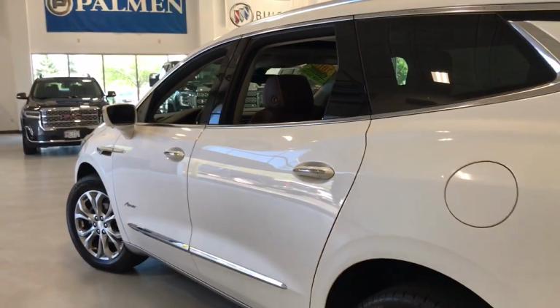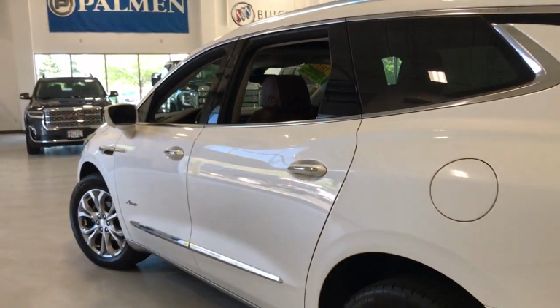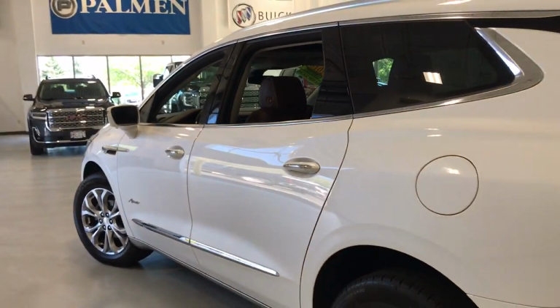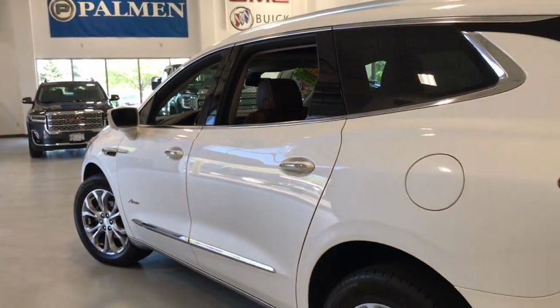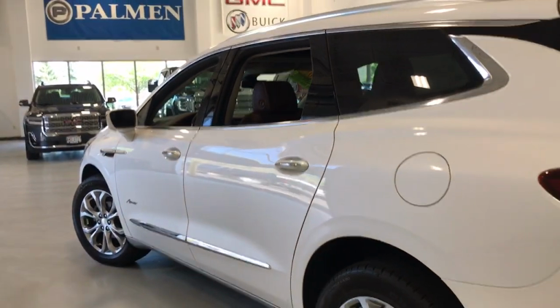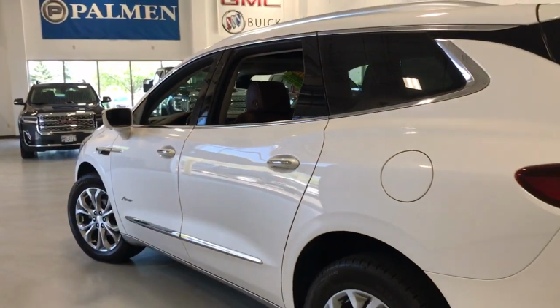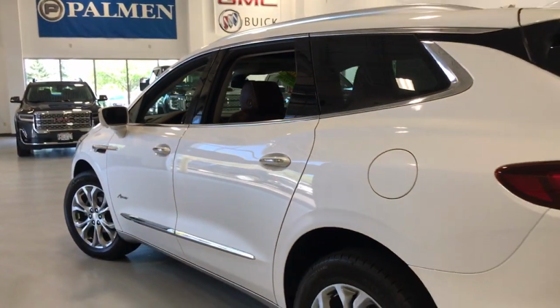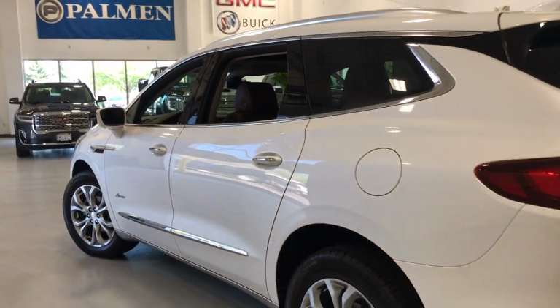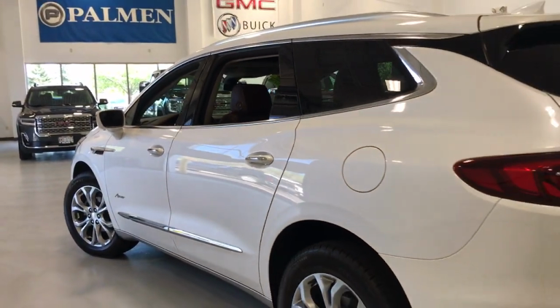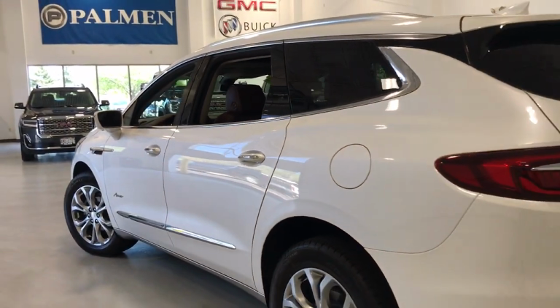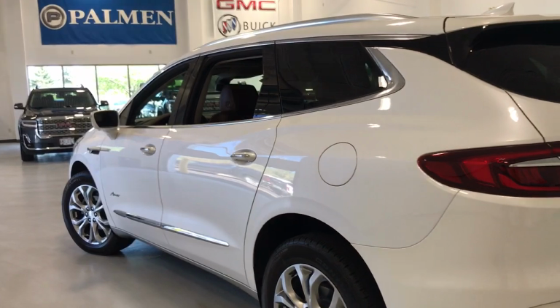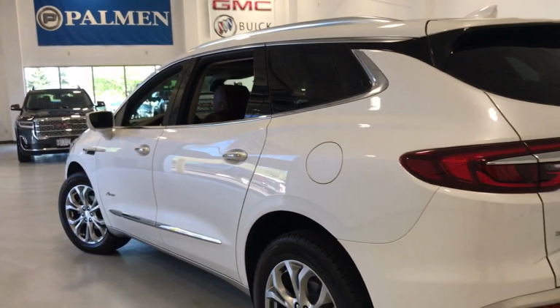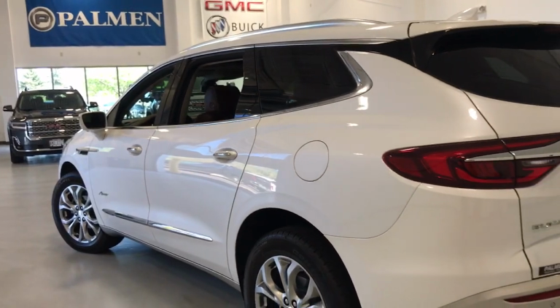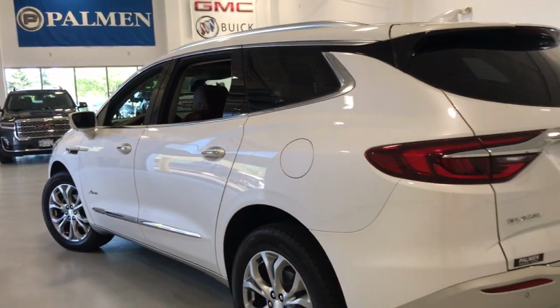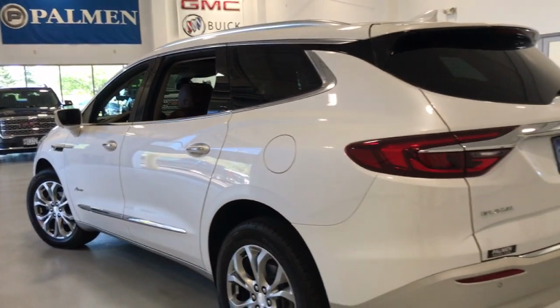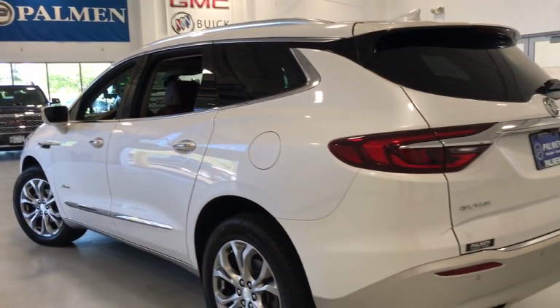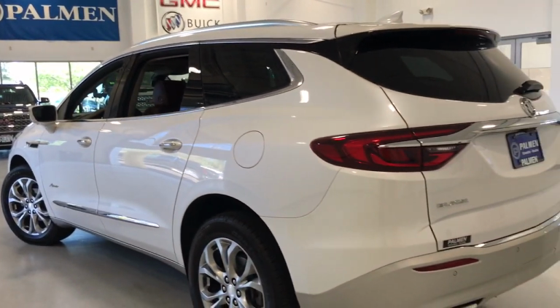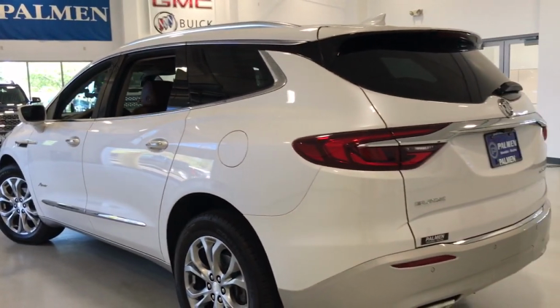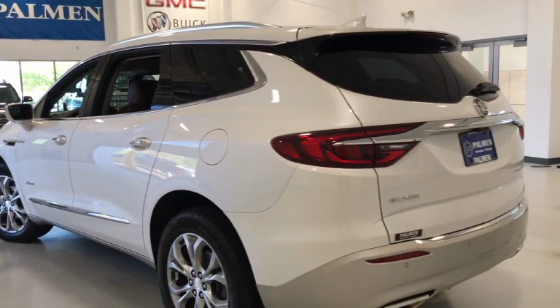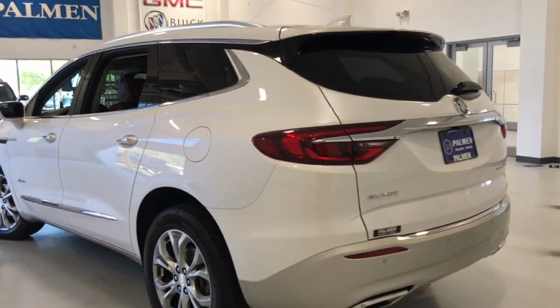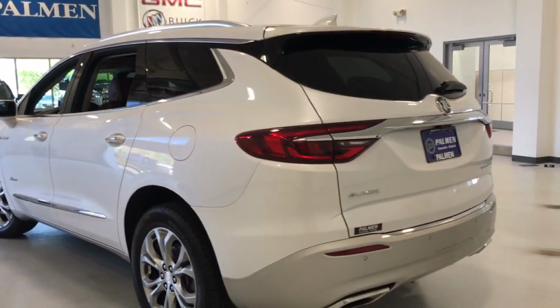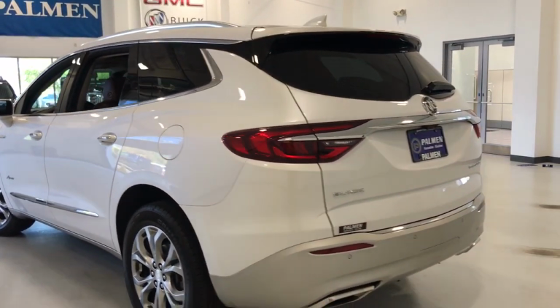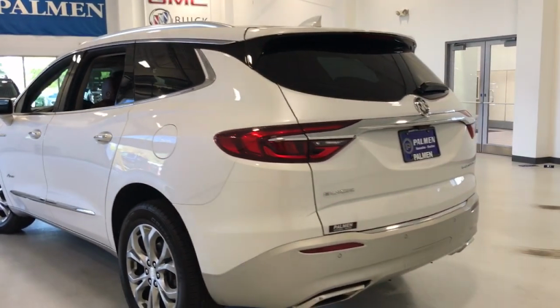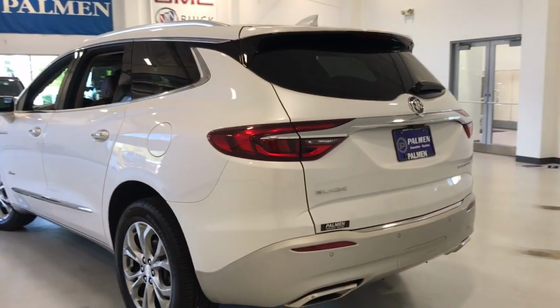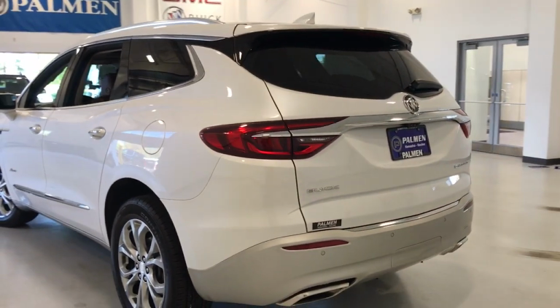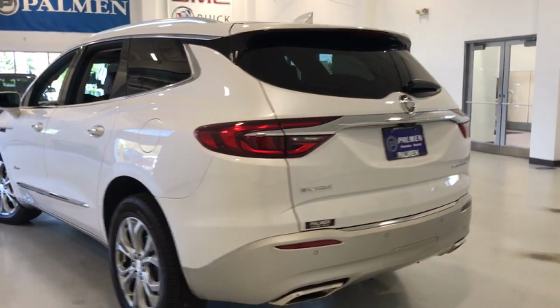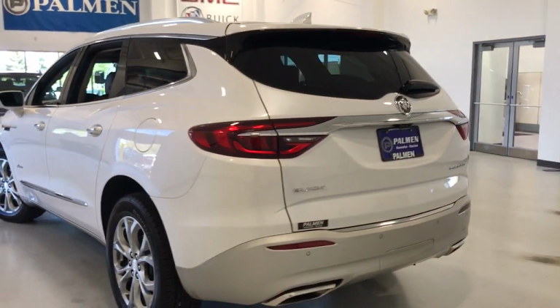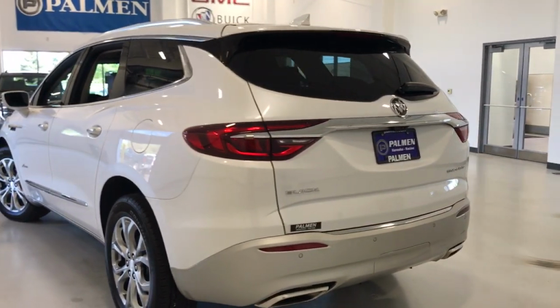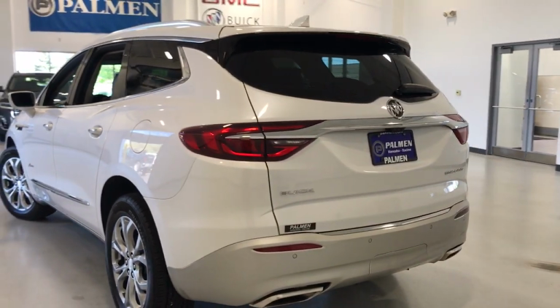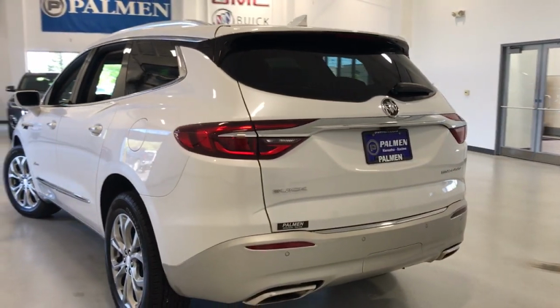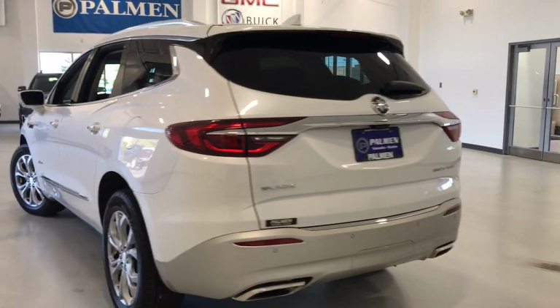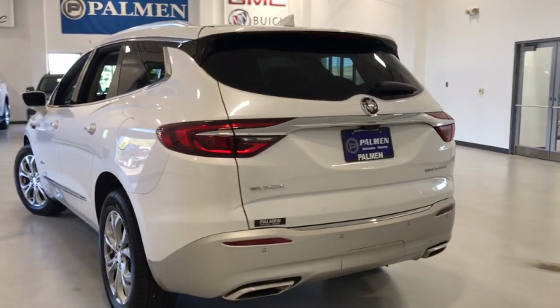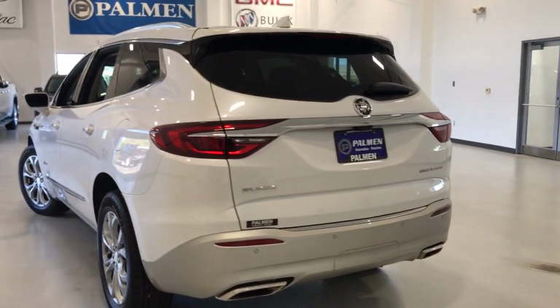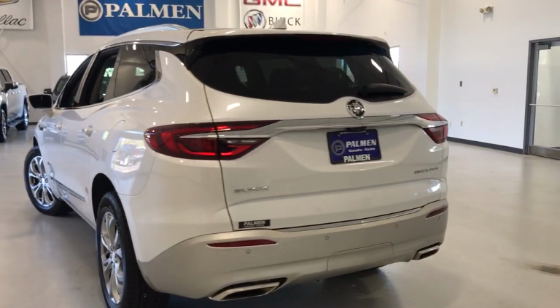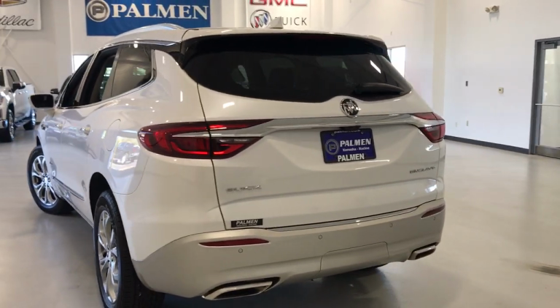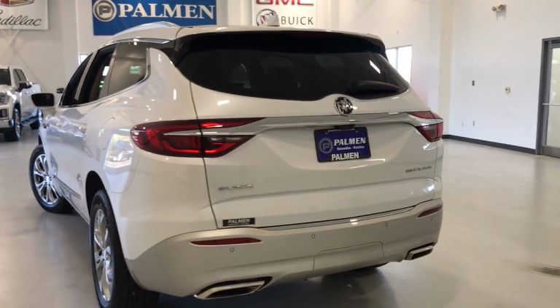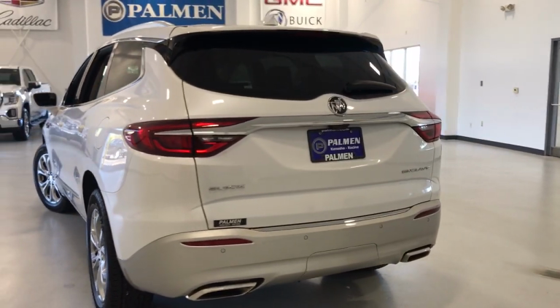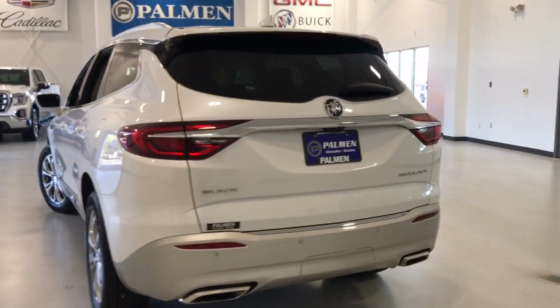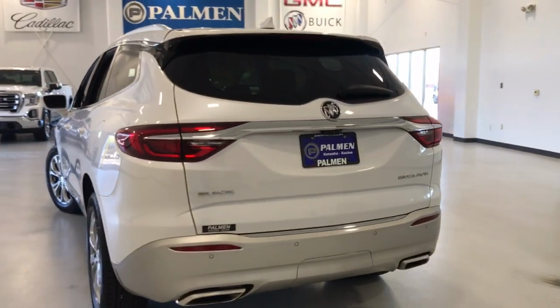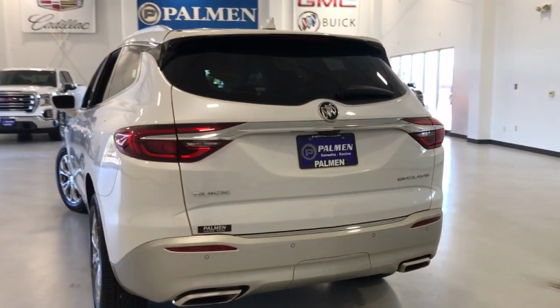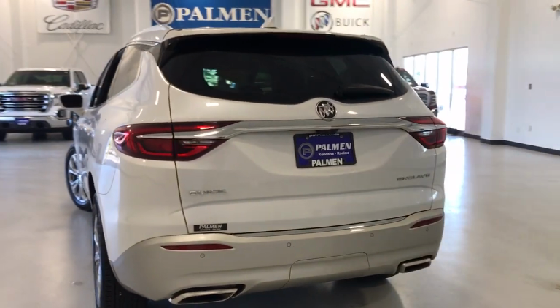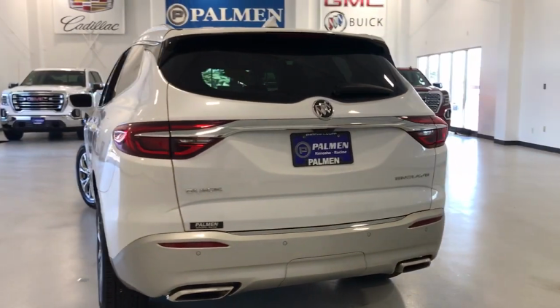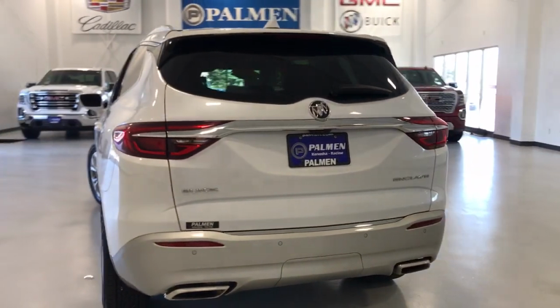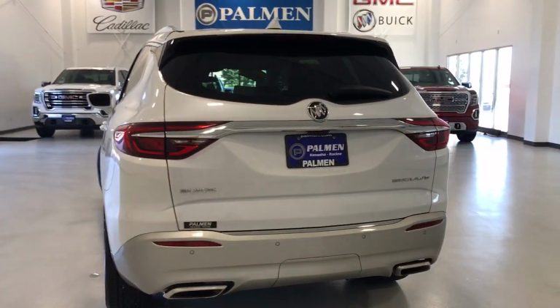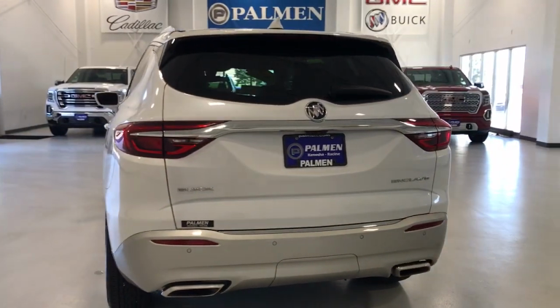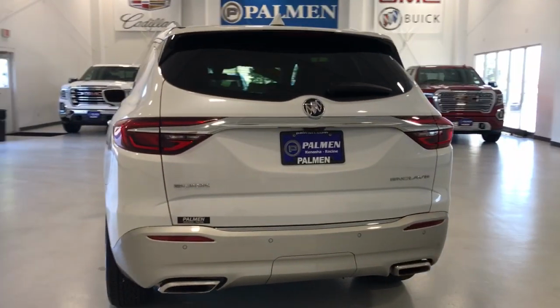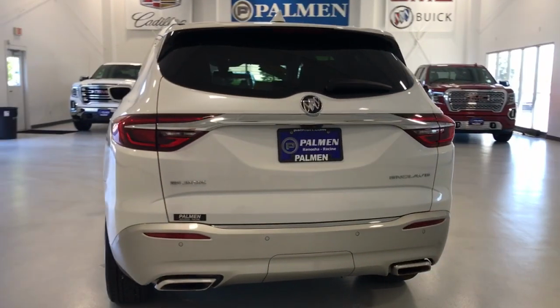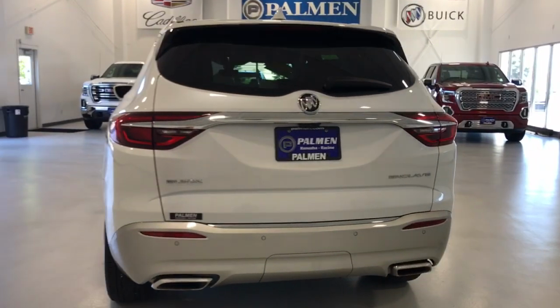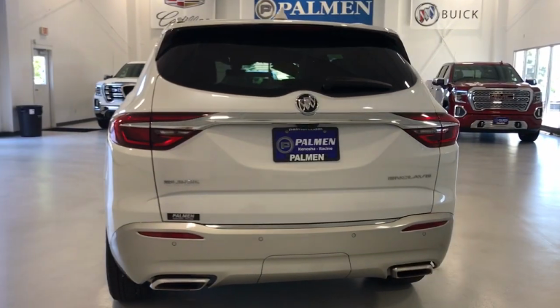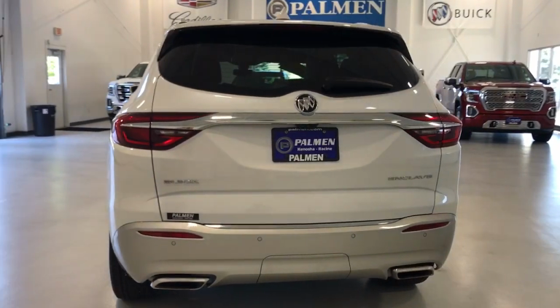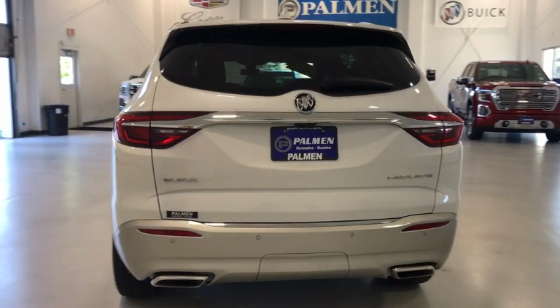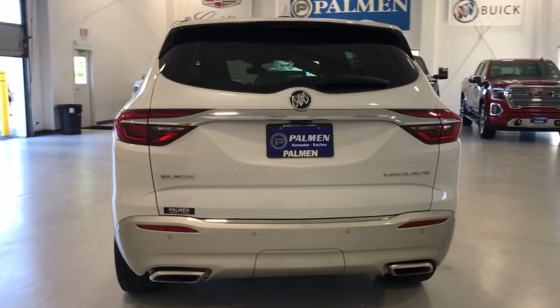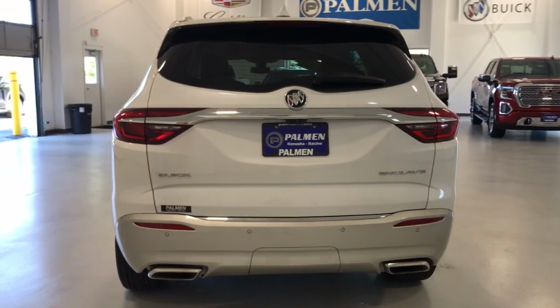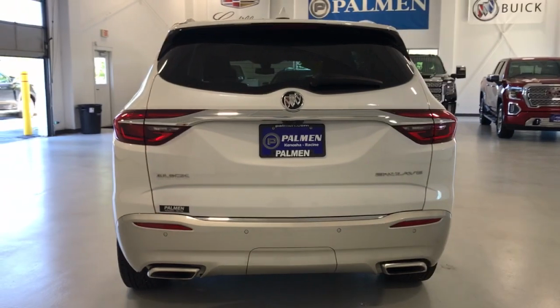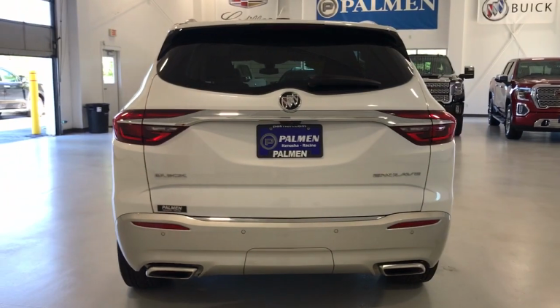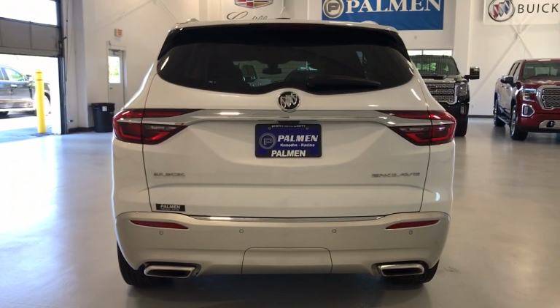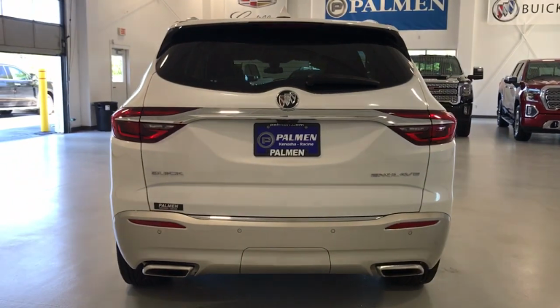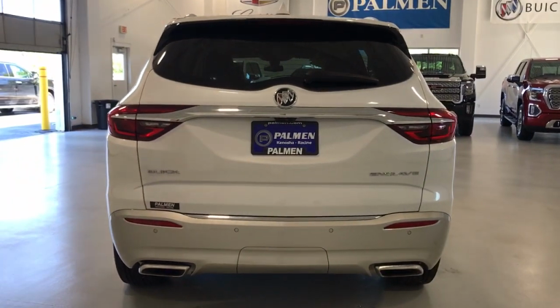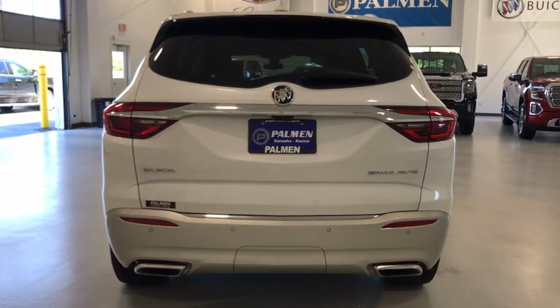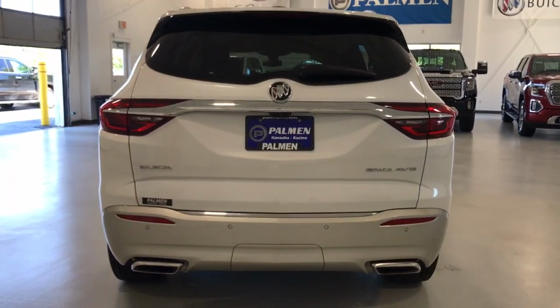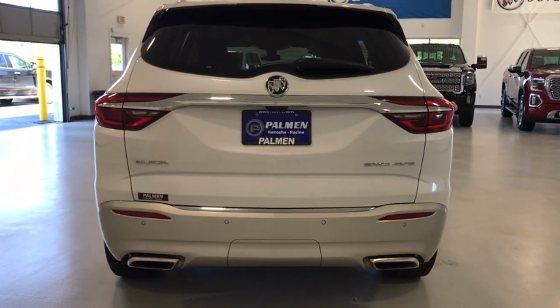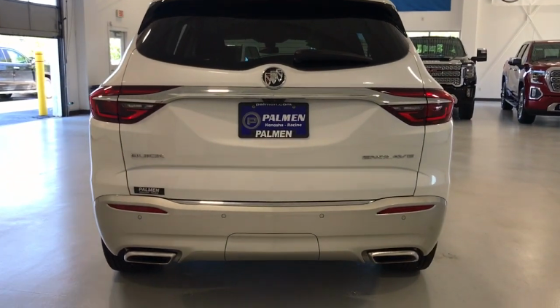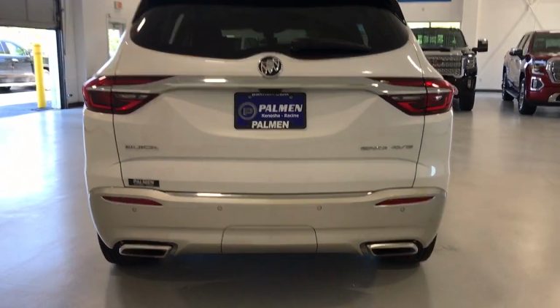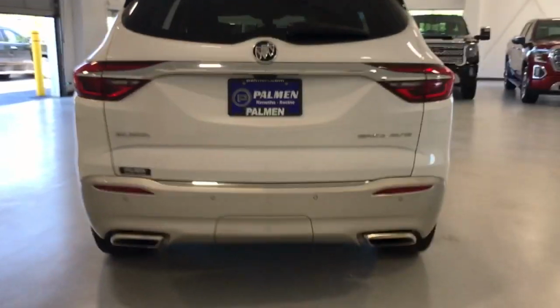For more information, visit www.palmengm.com. Thank you.